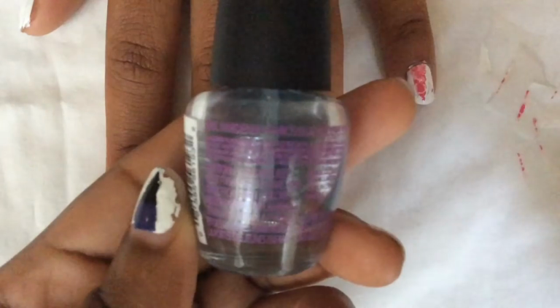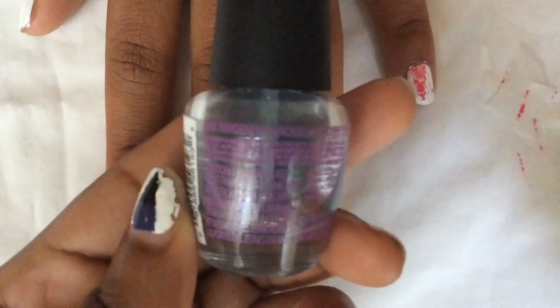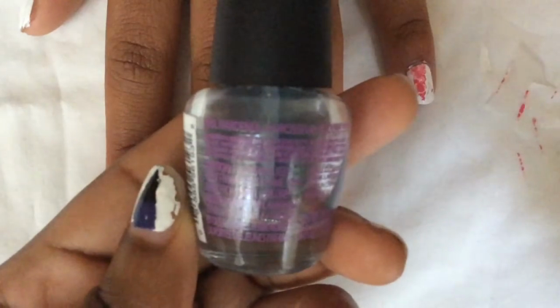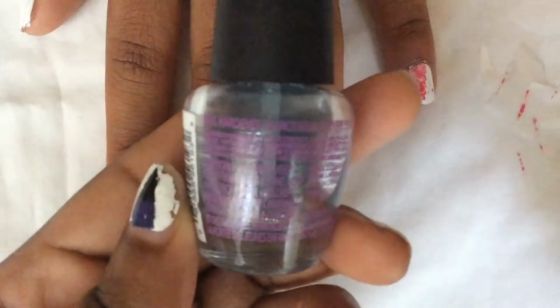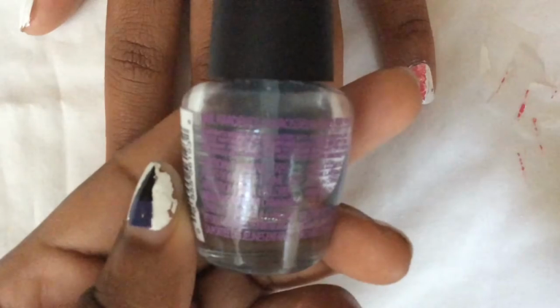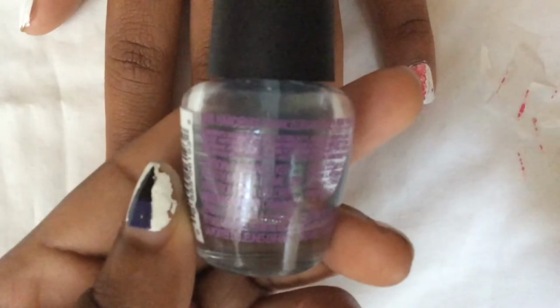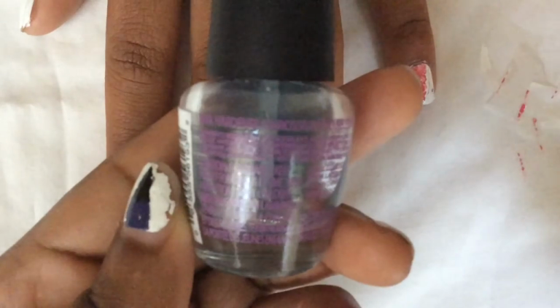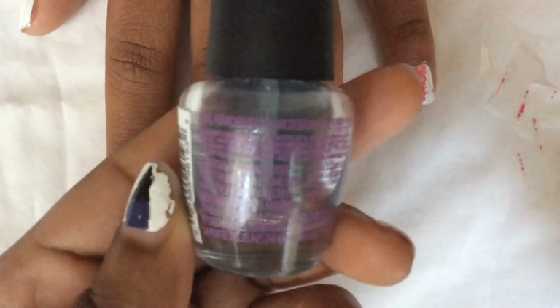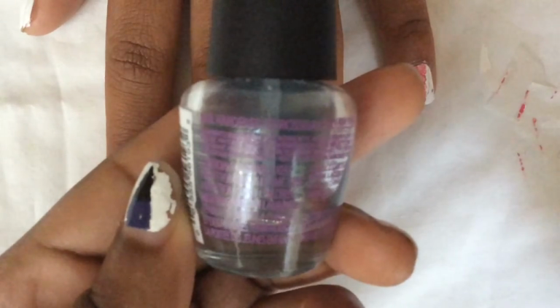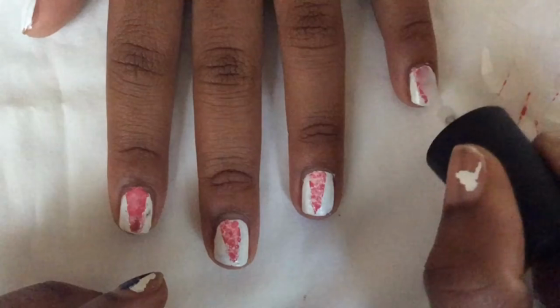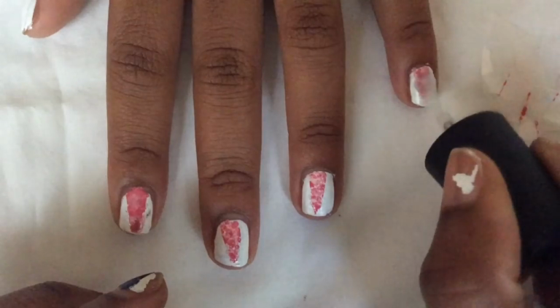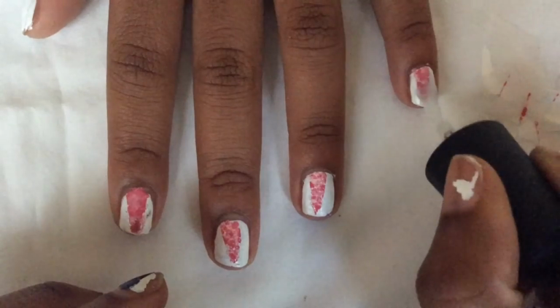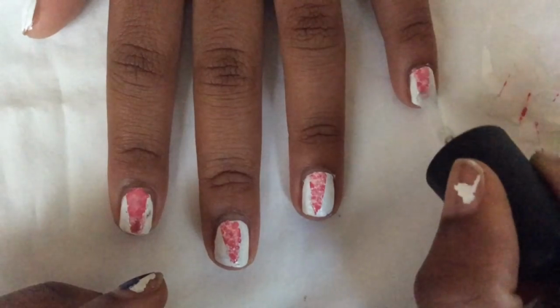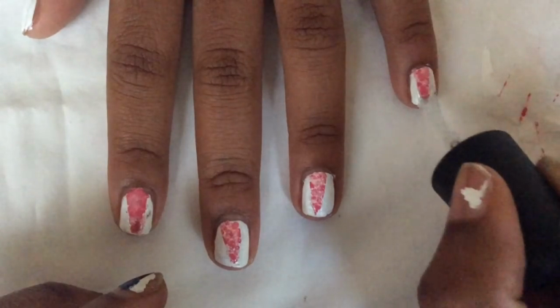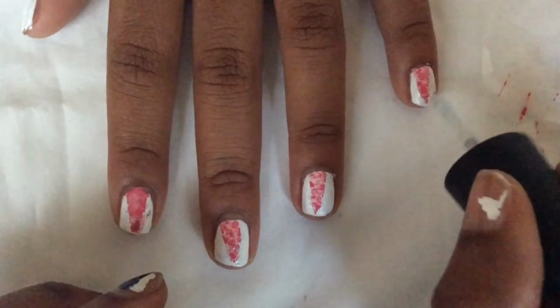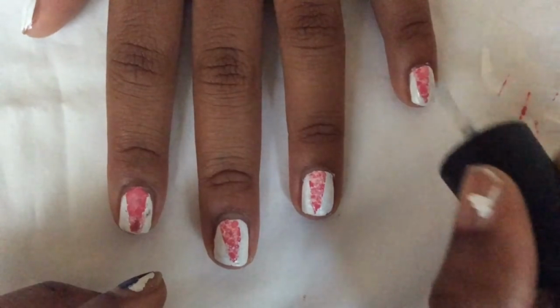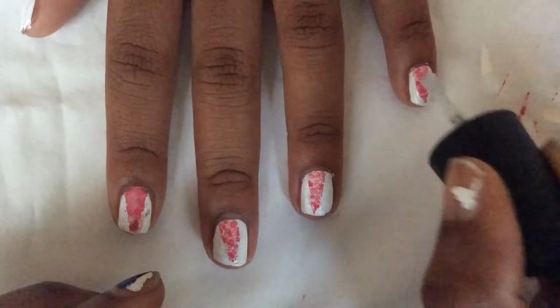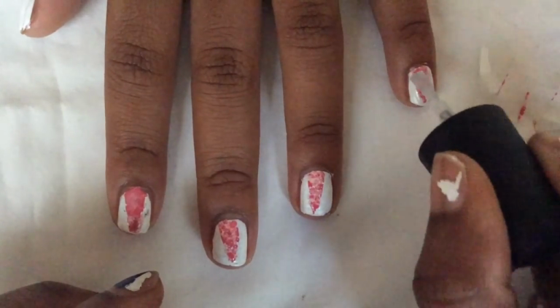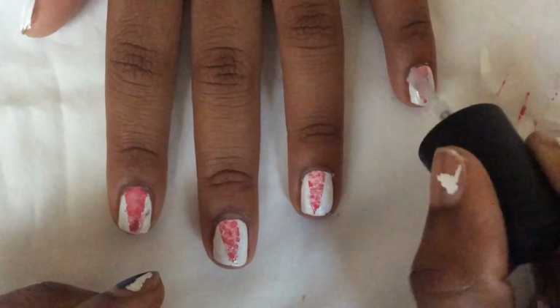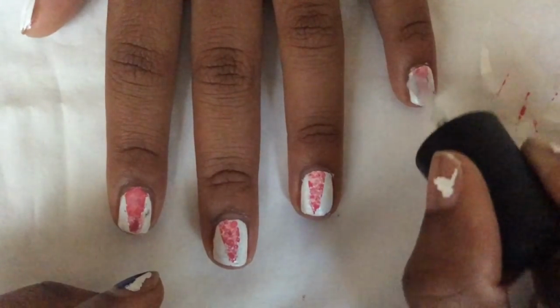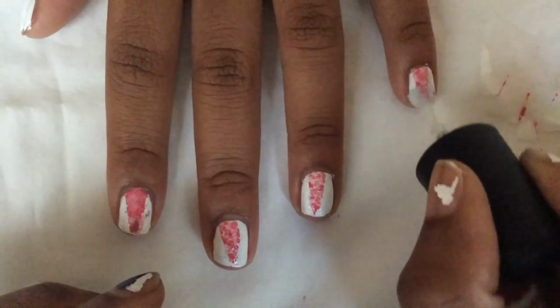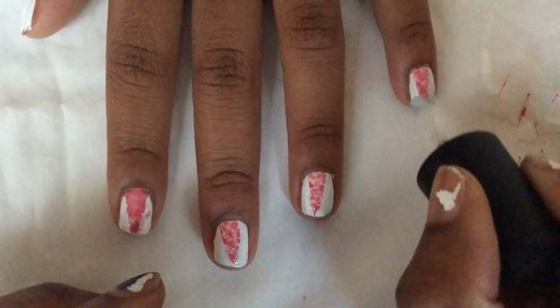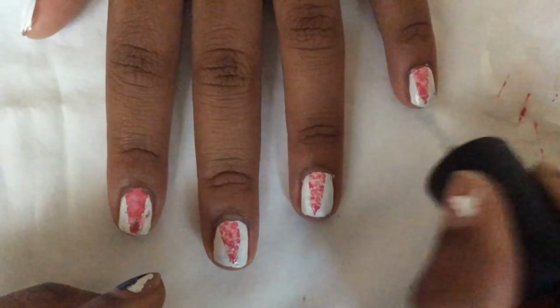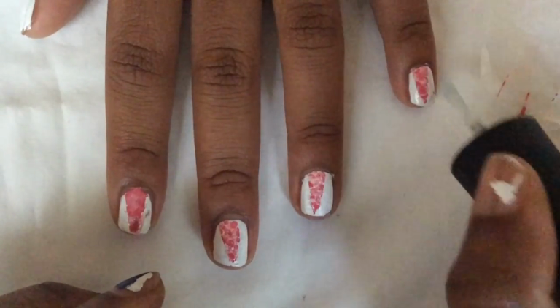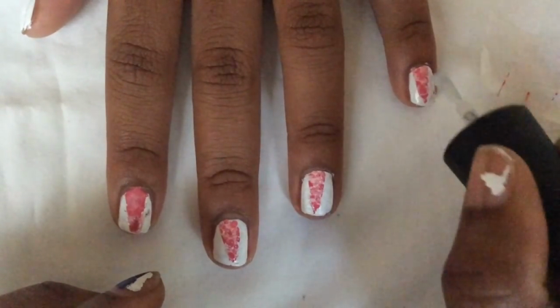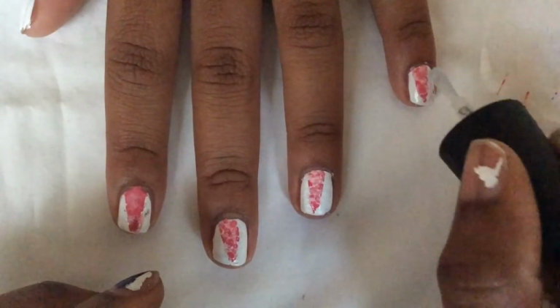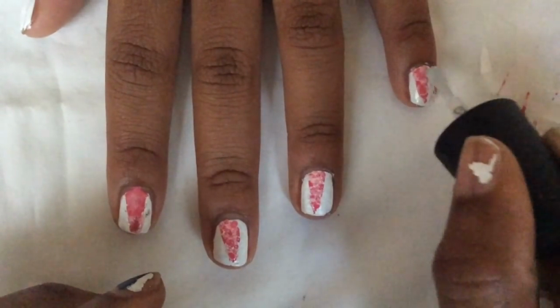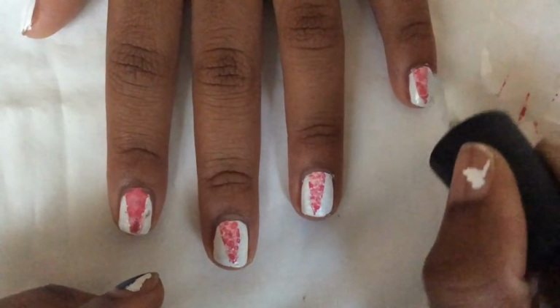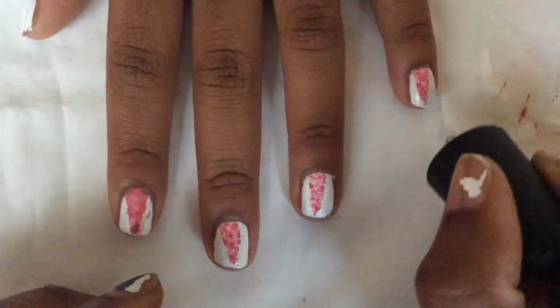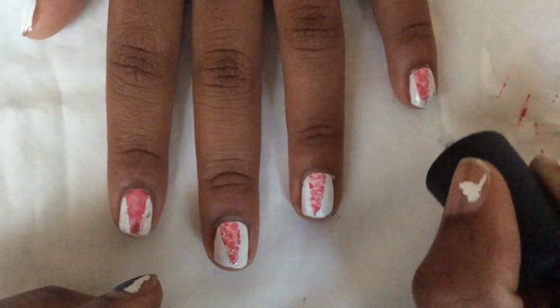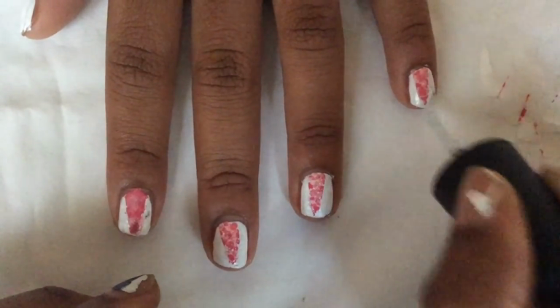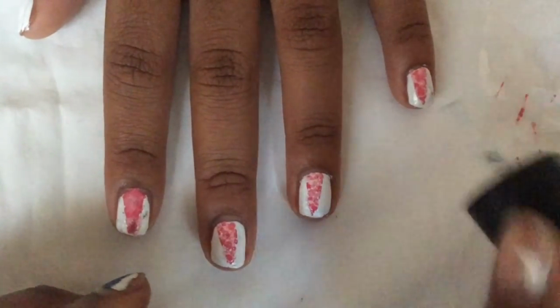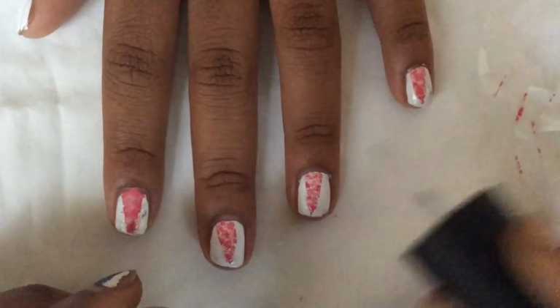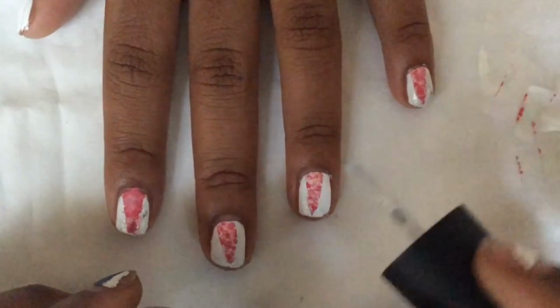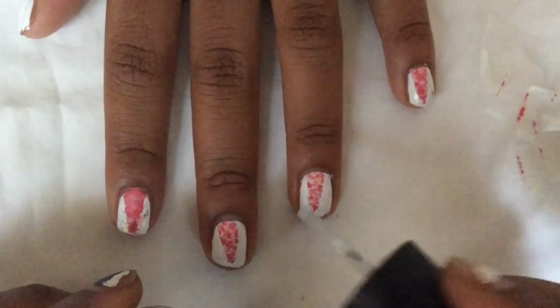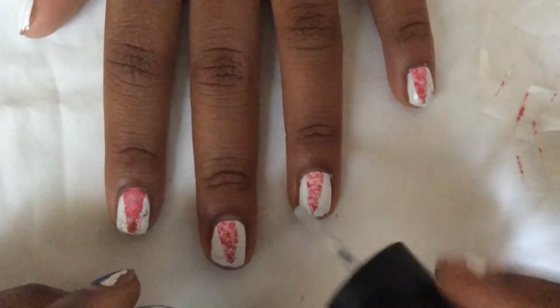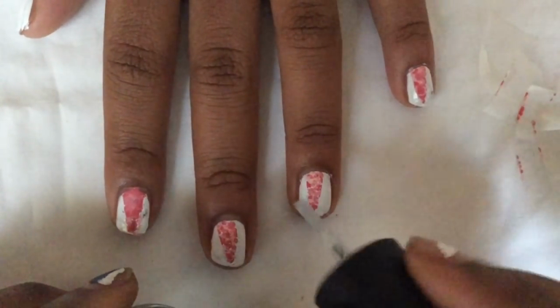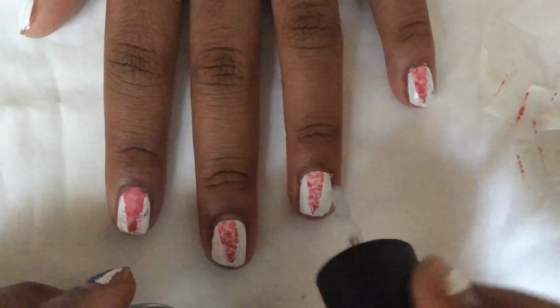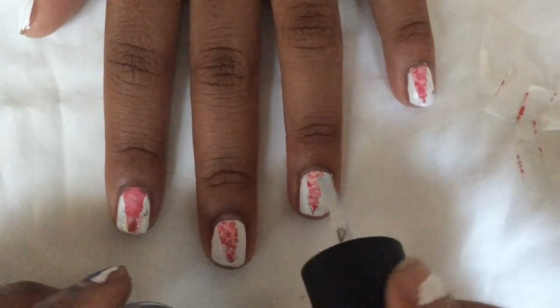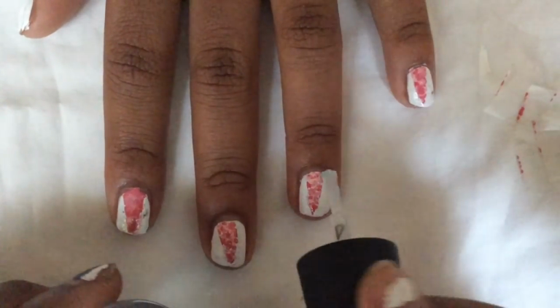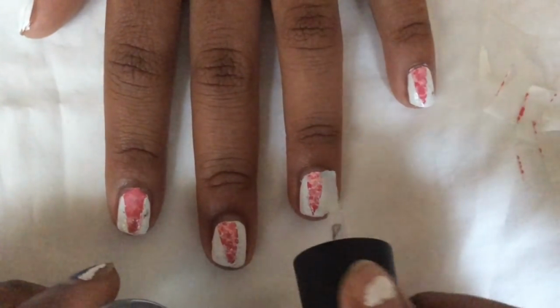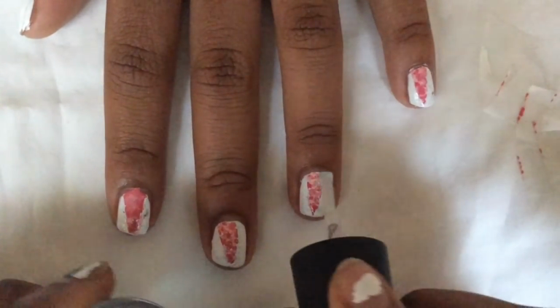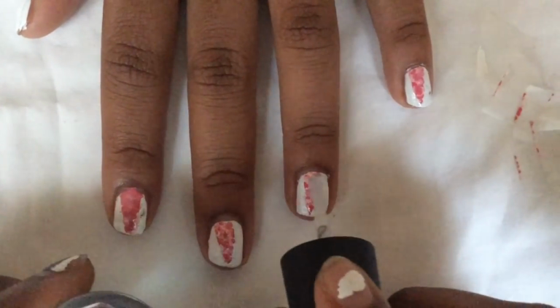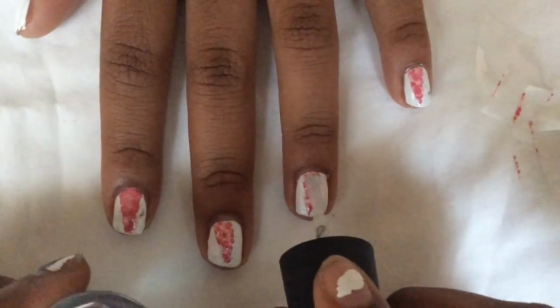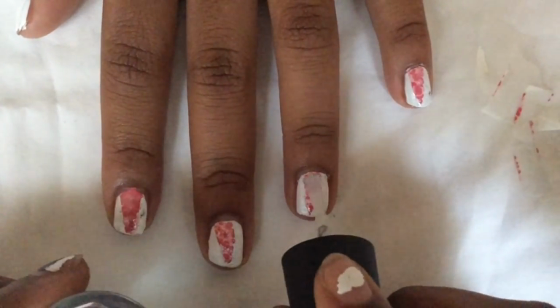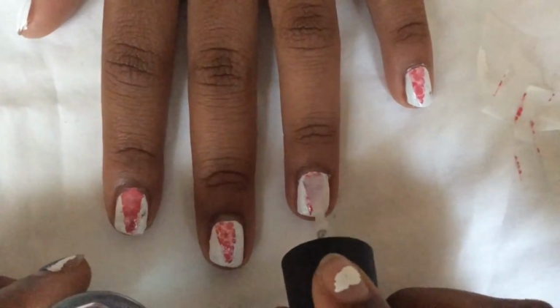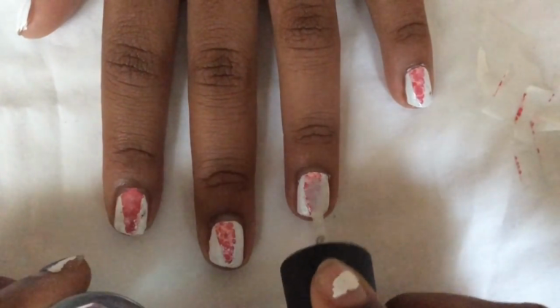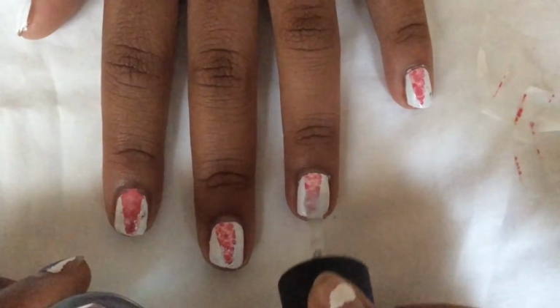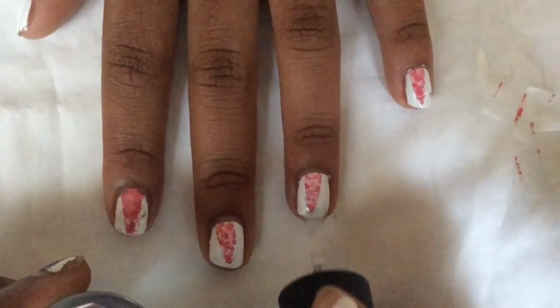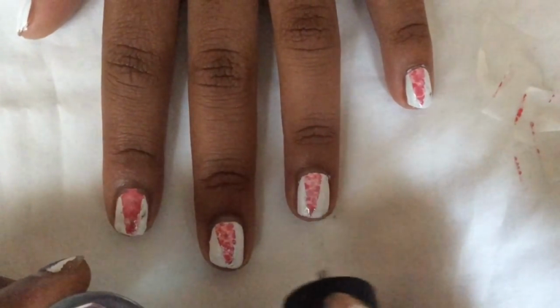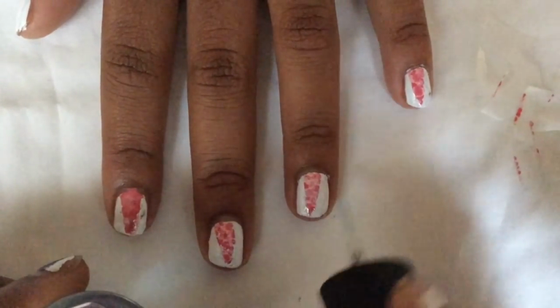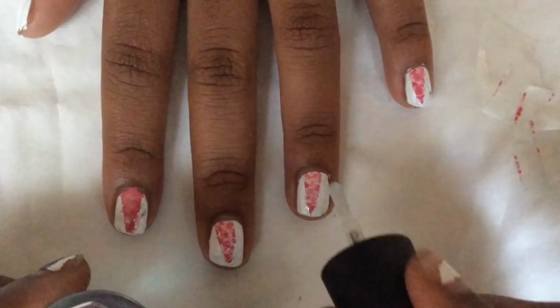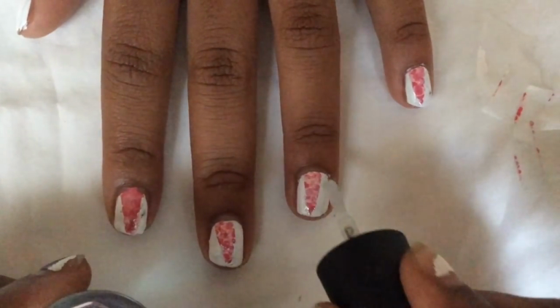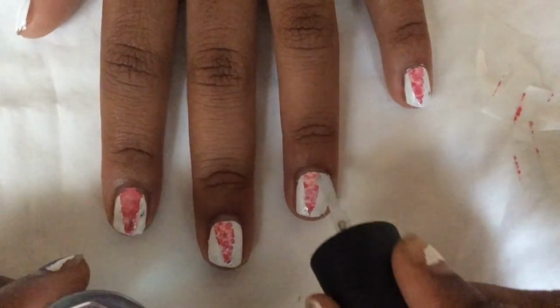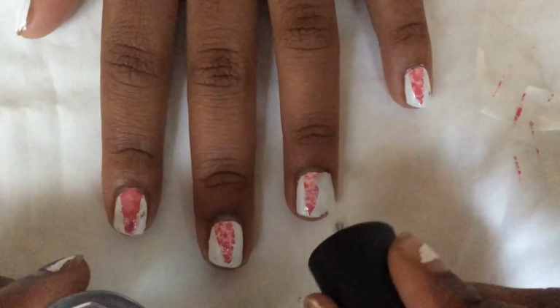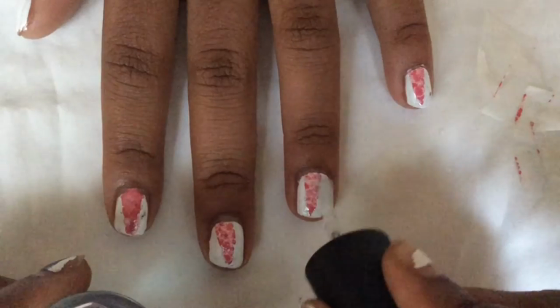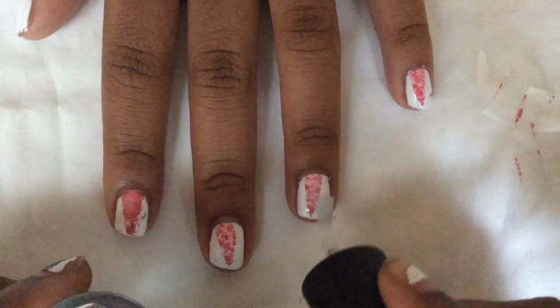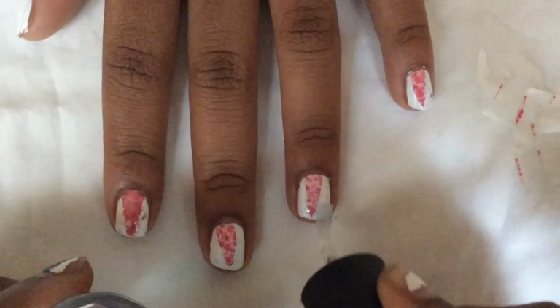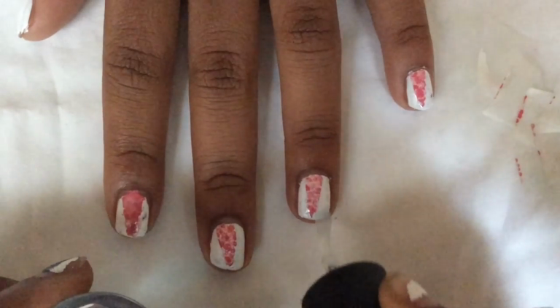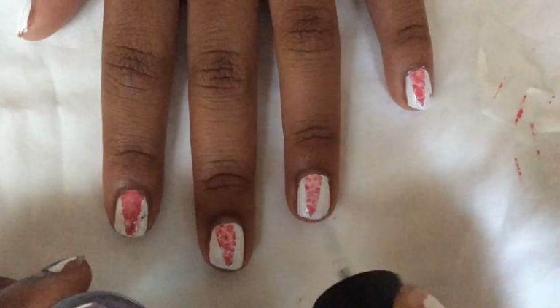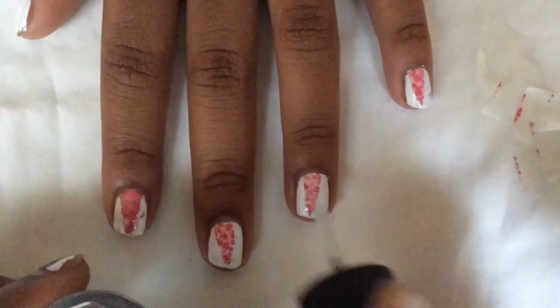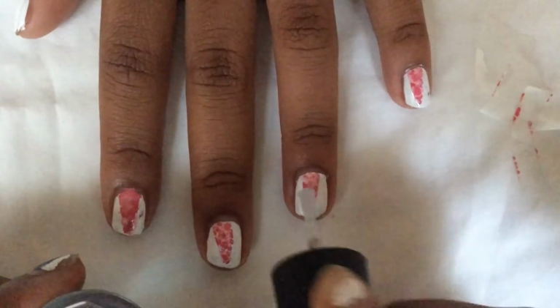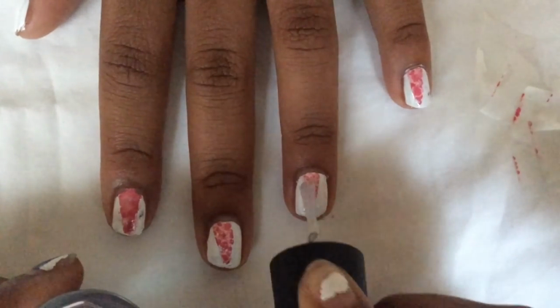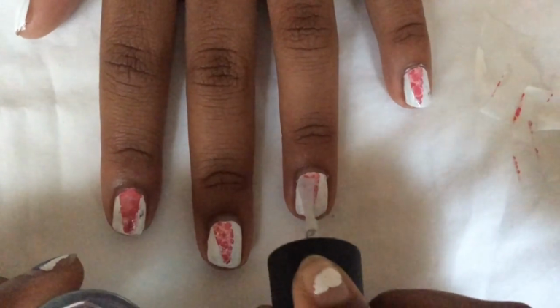After you've peeled off your tape, you're going to want to add a top coat so that your design lasts longer and it looks shiny and pretty.